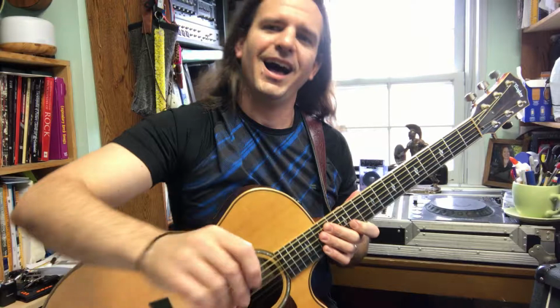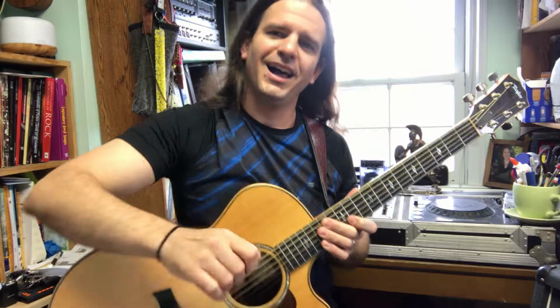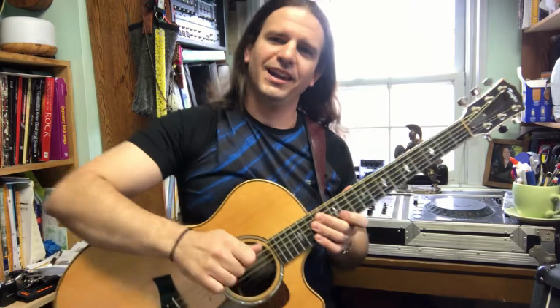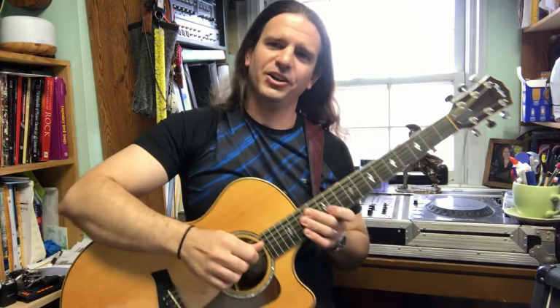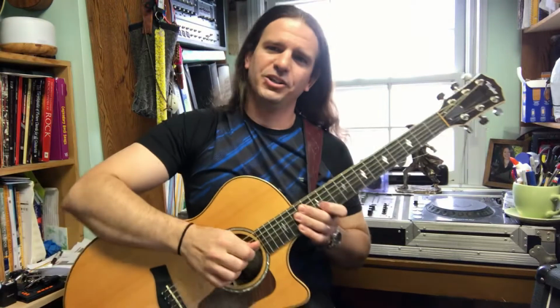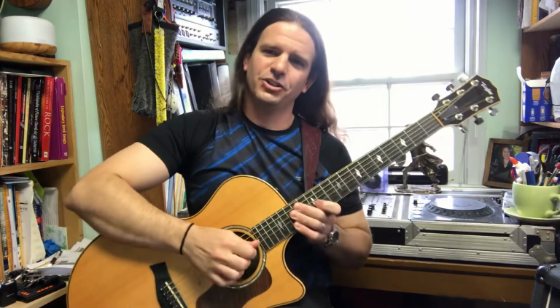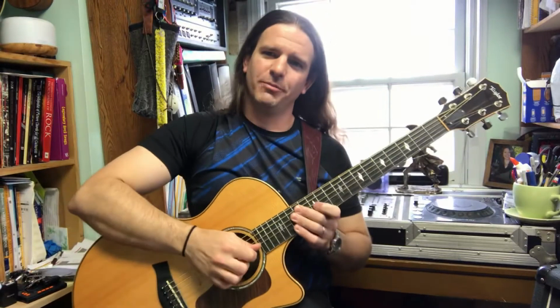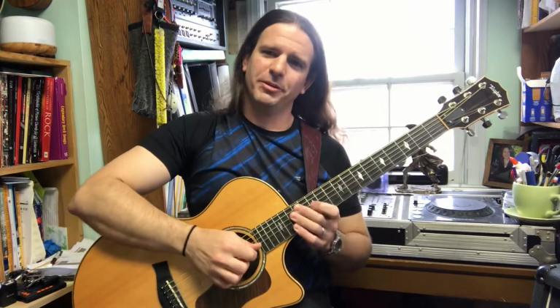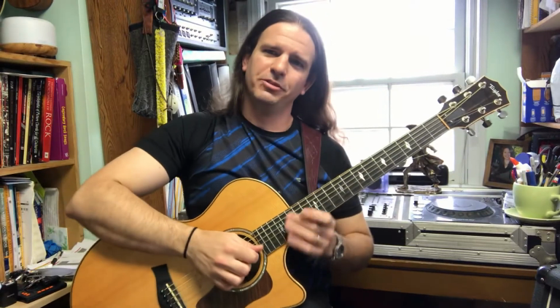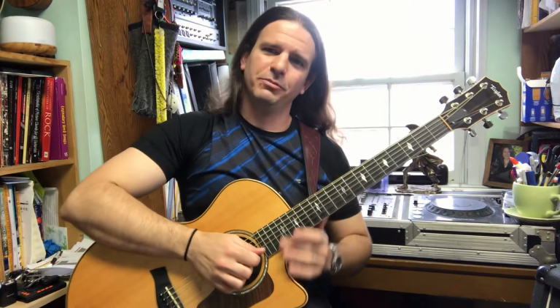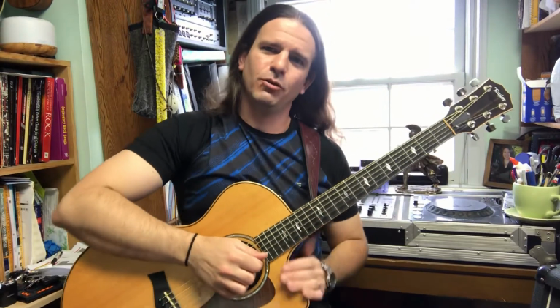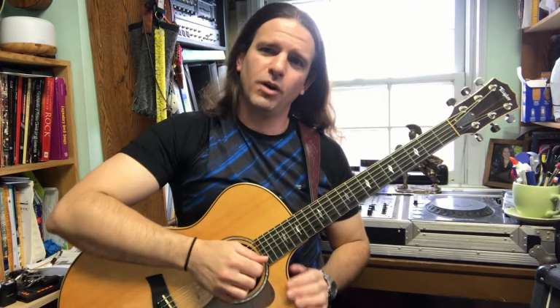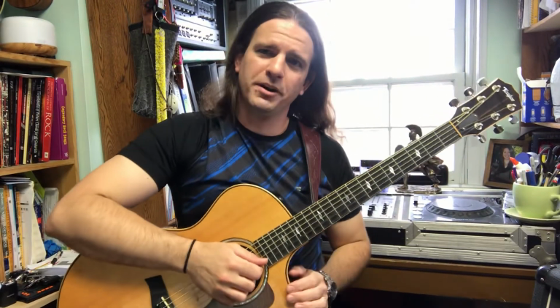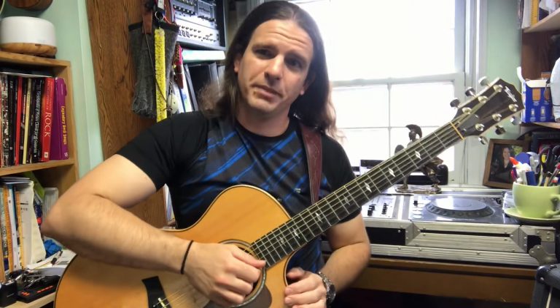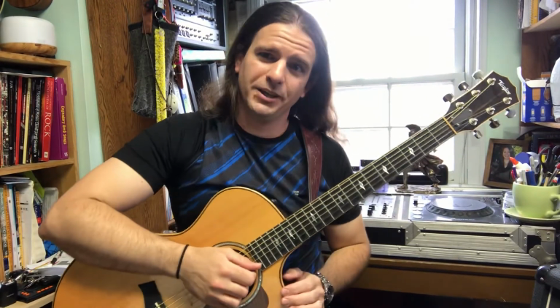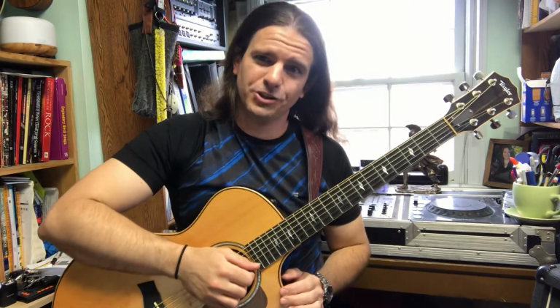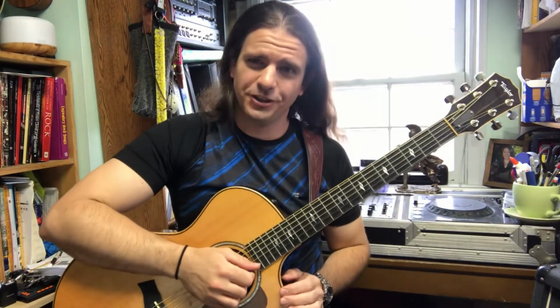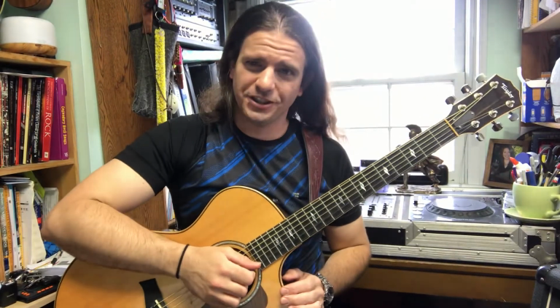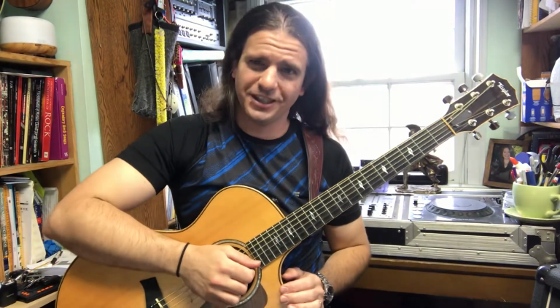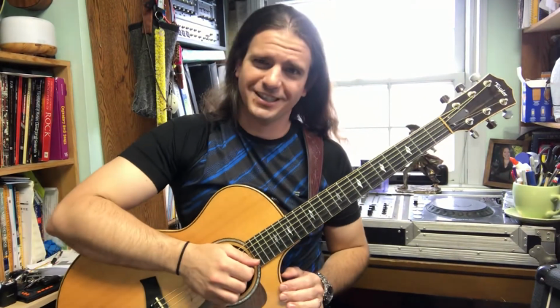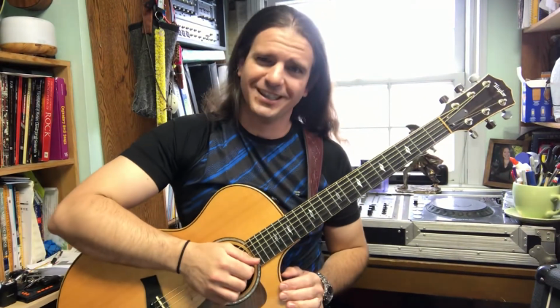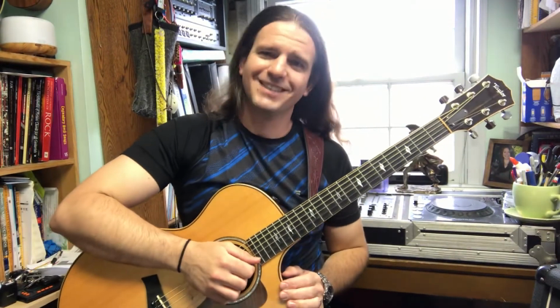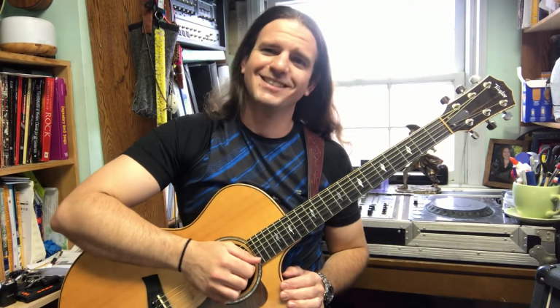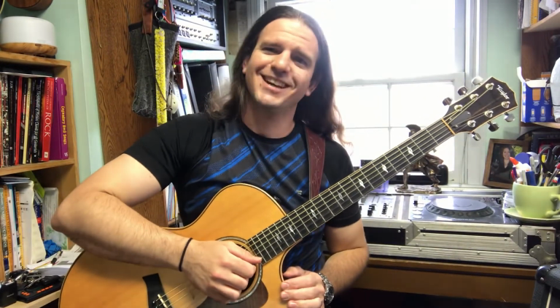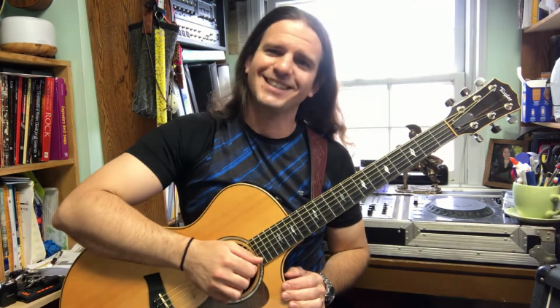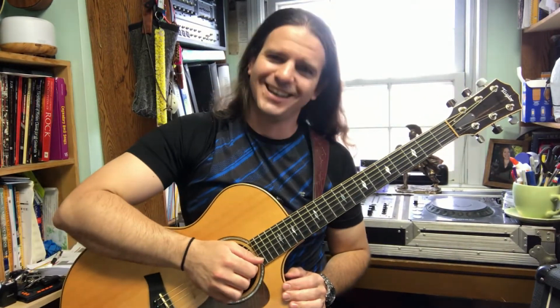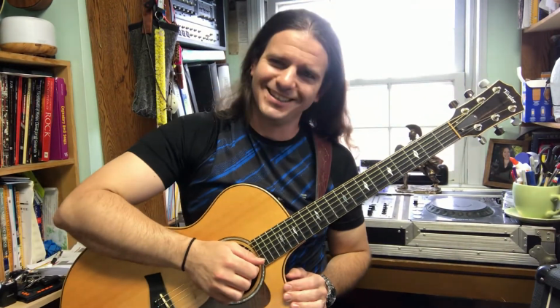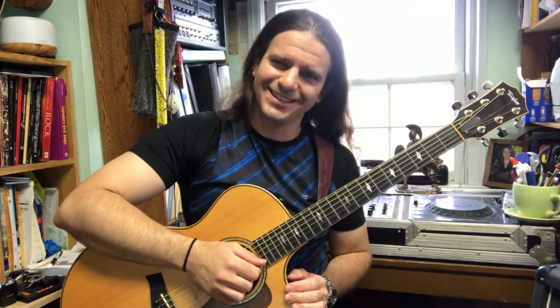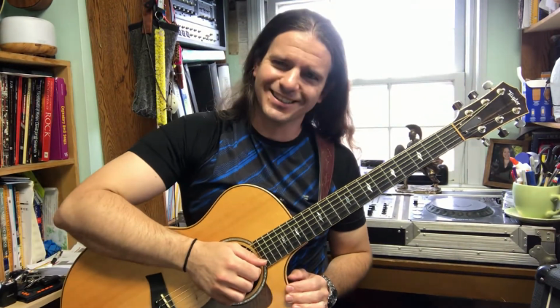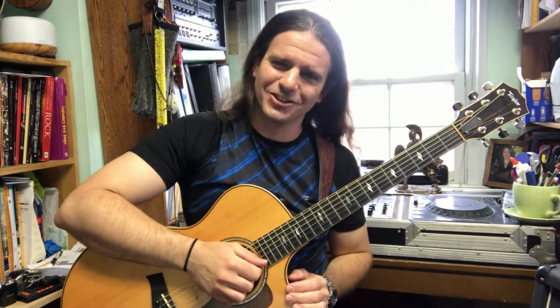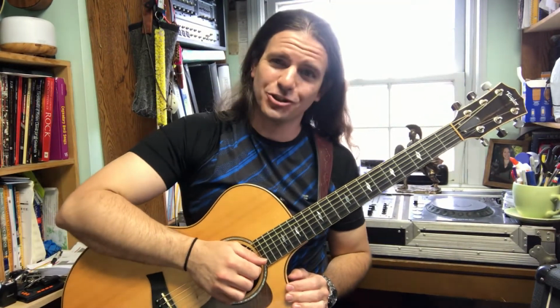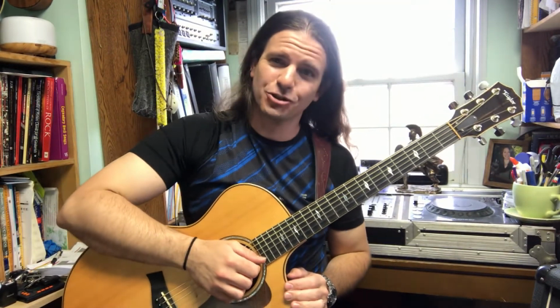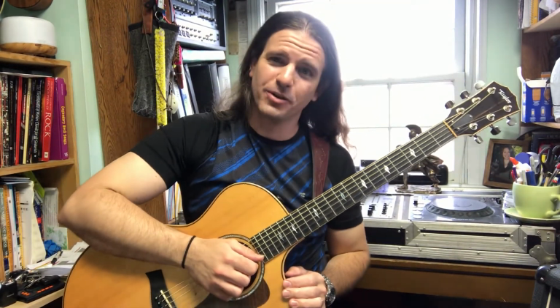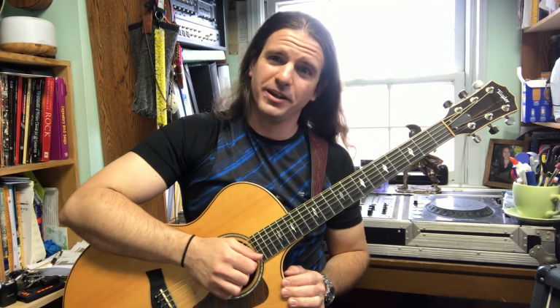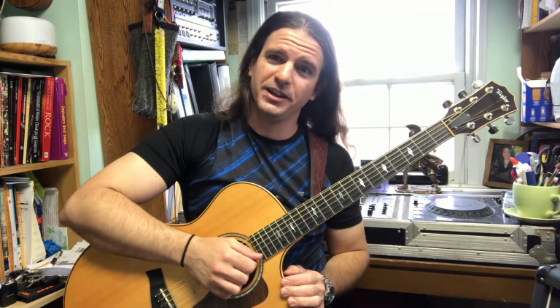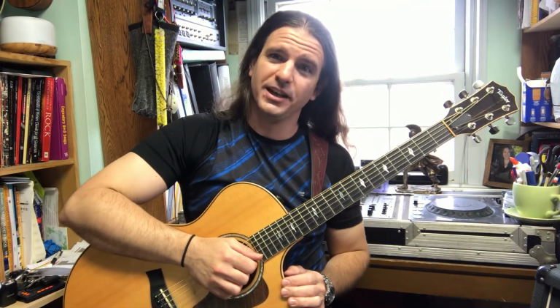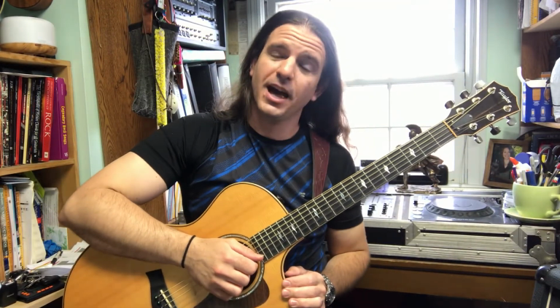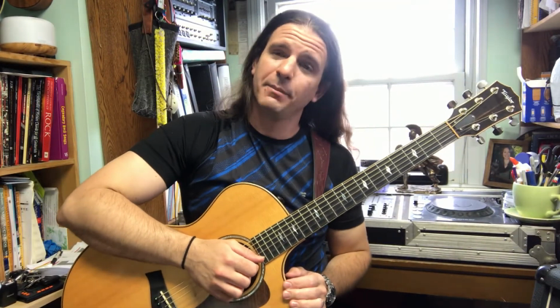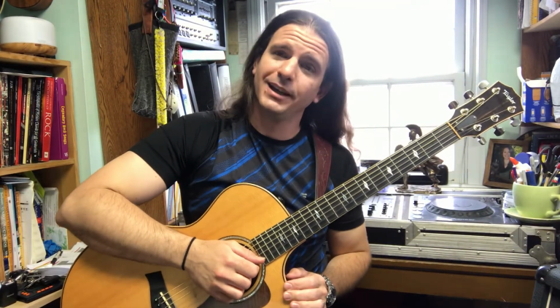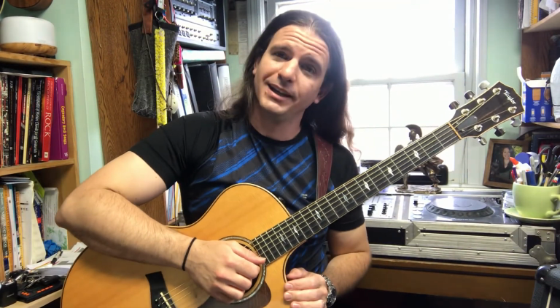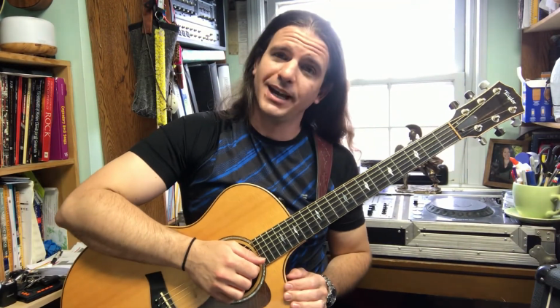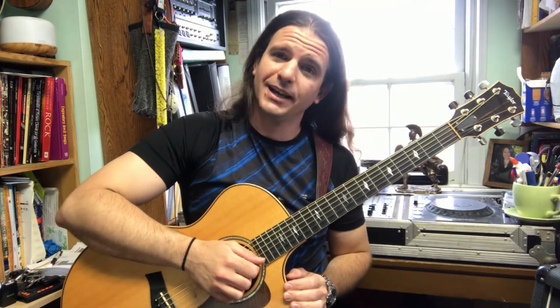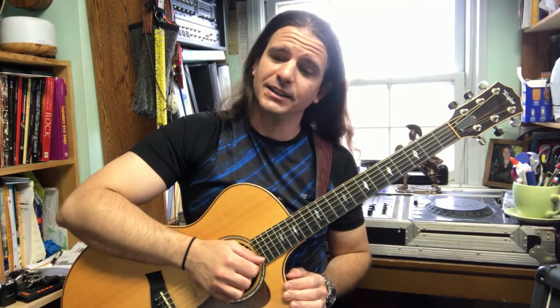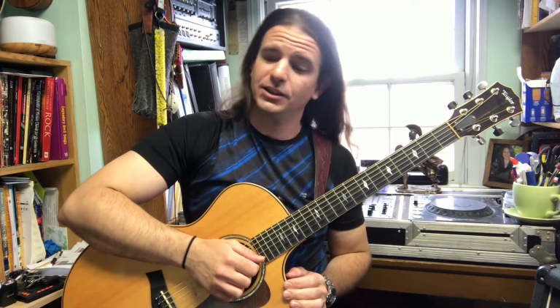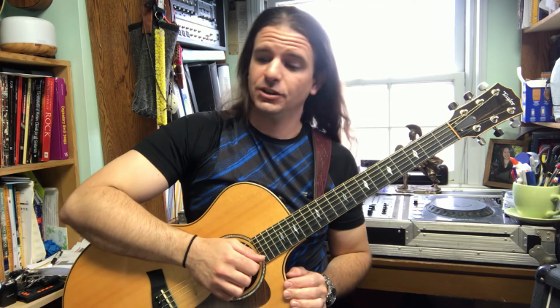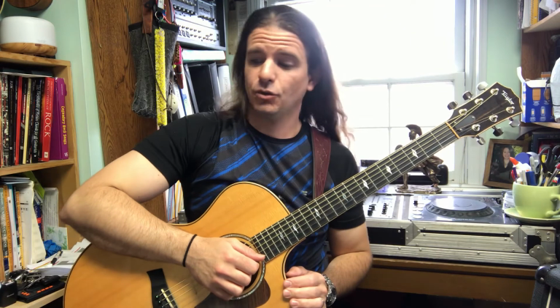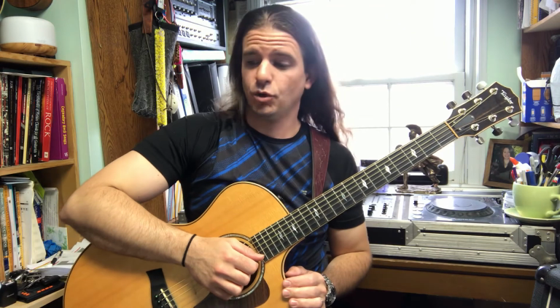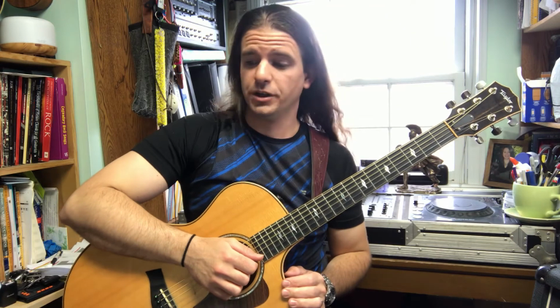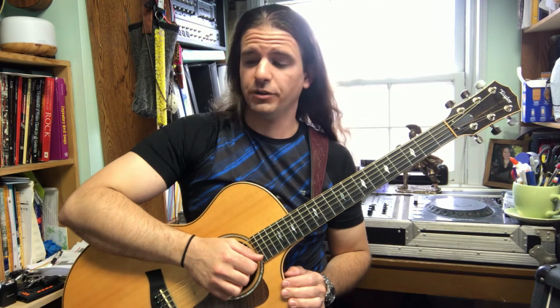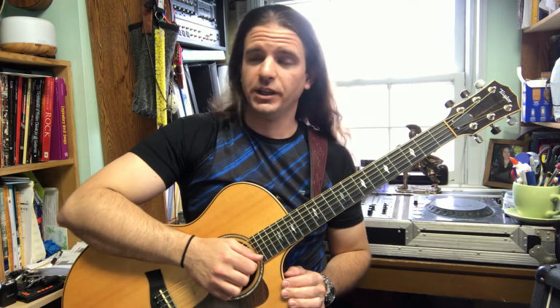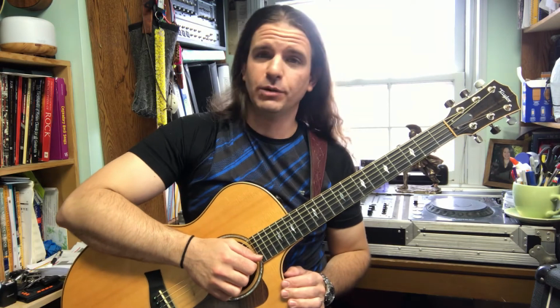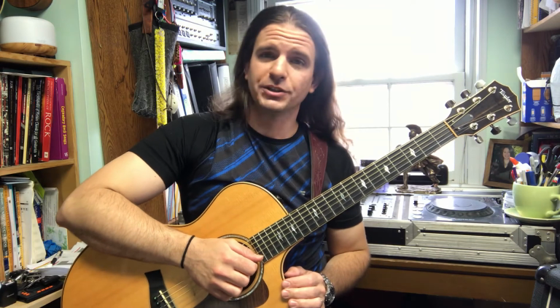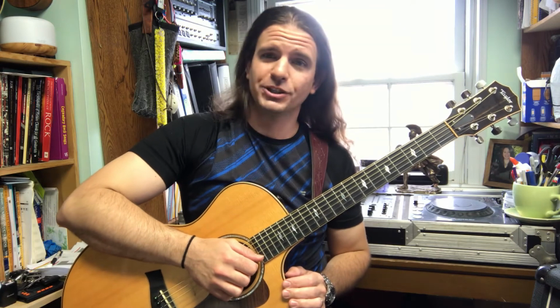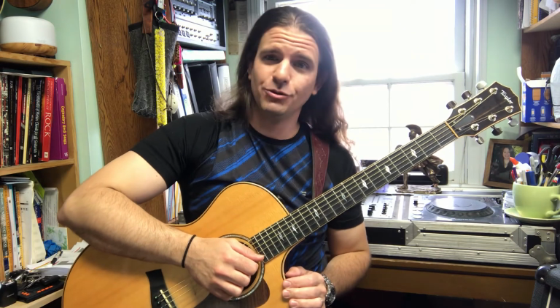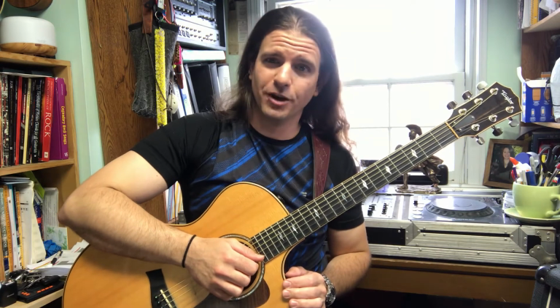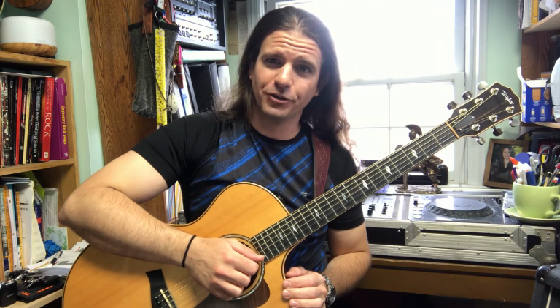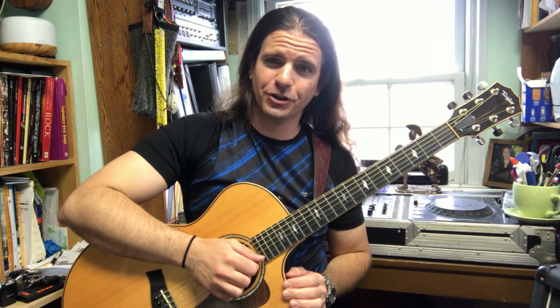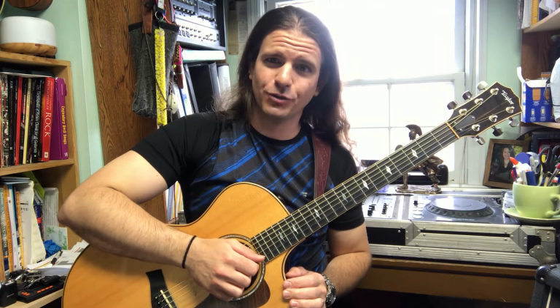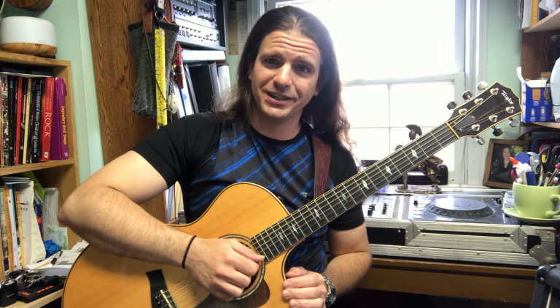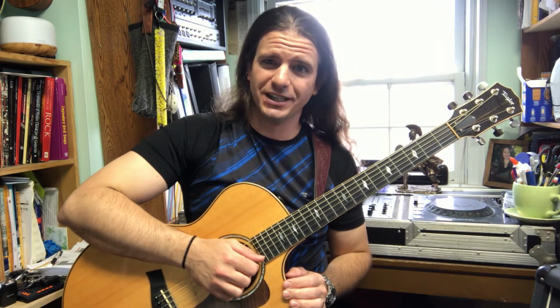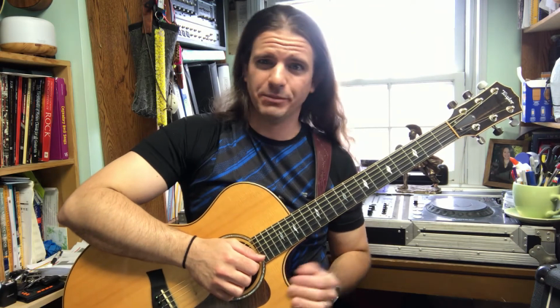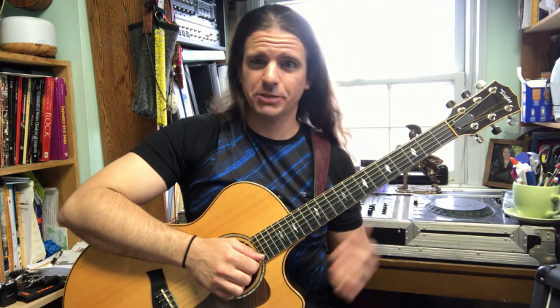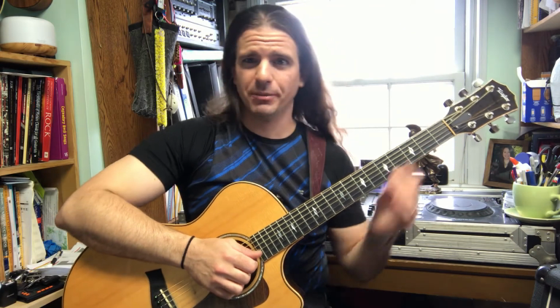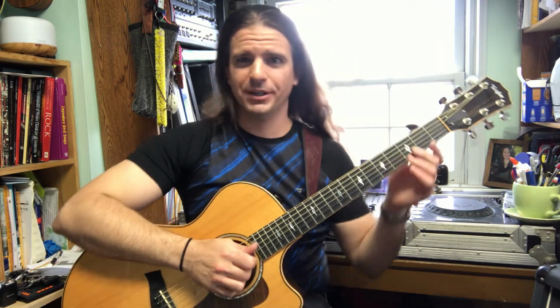Hal Leonard Guitar Method Book 1, page 36, exercise 86: This Train, played at quarter note equals 220 beats per minute.